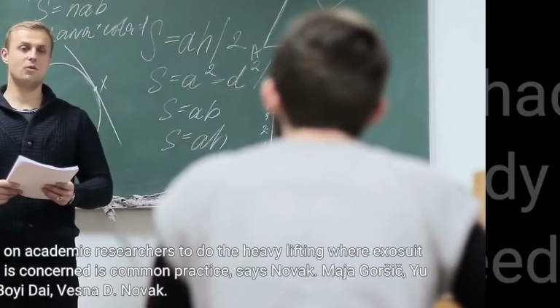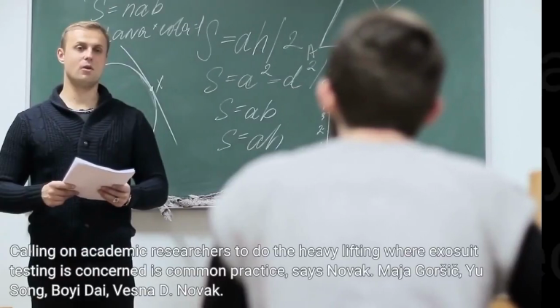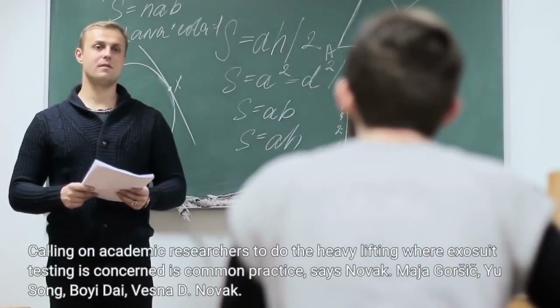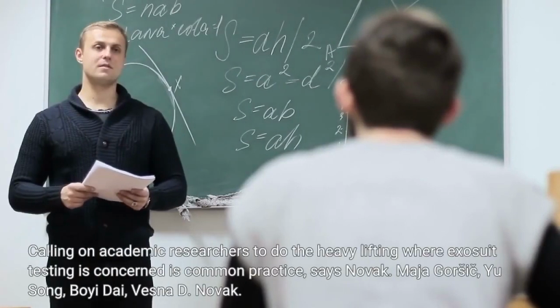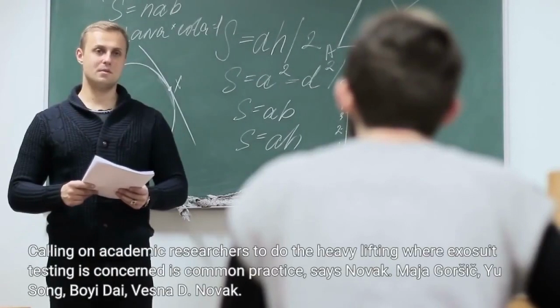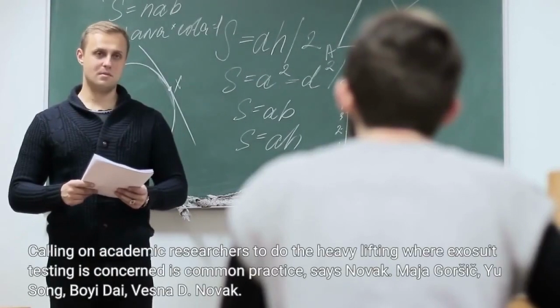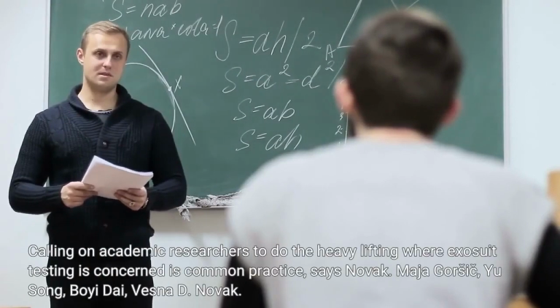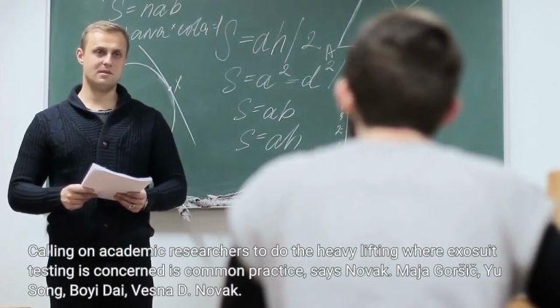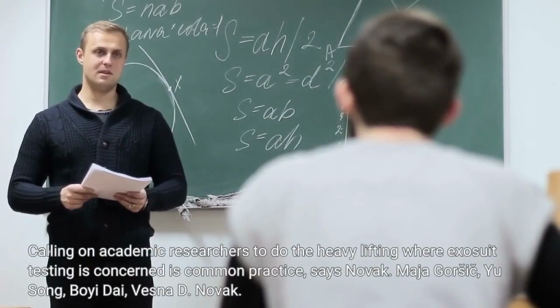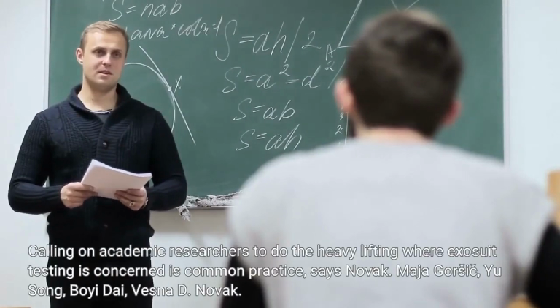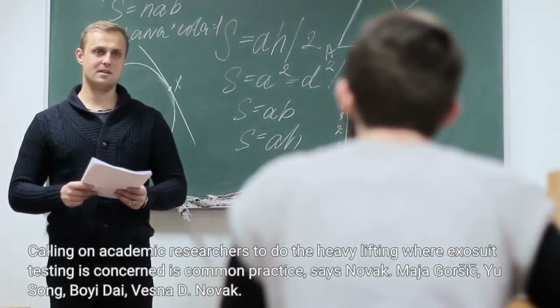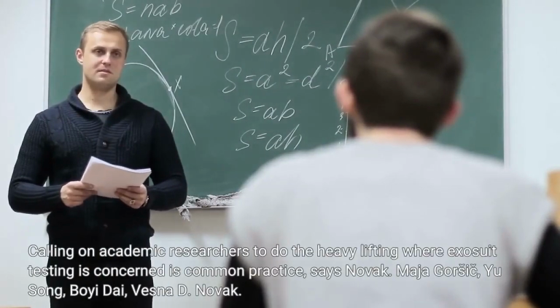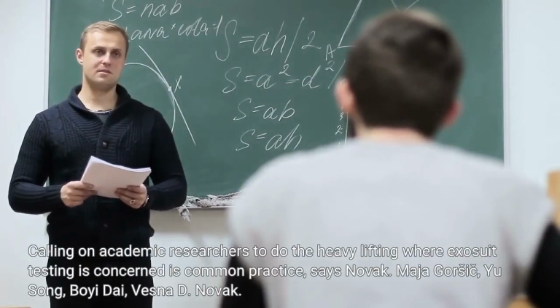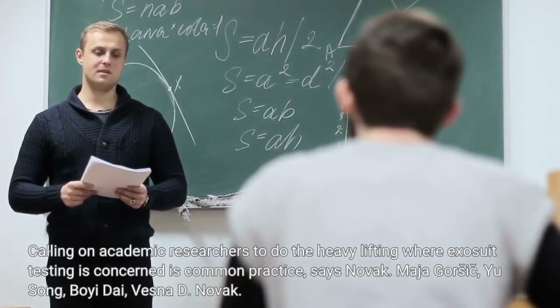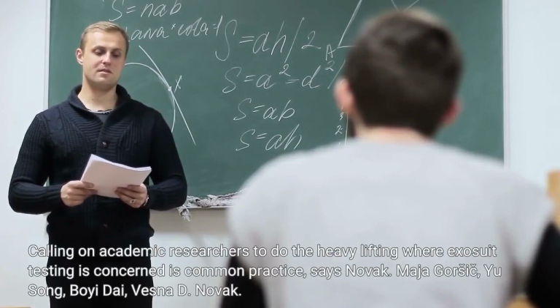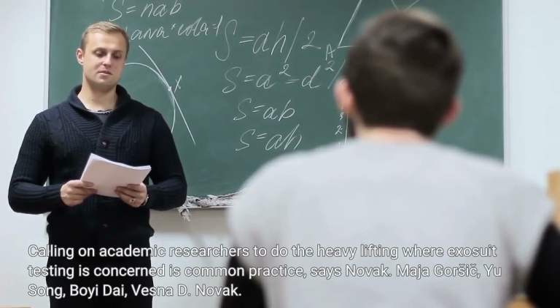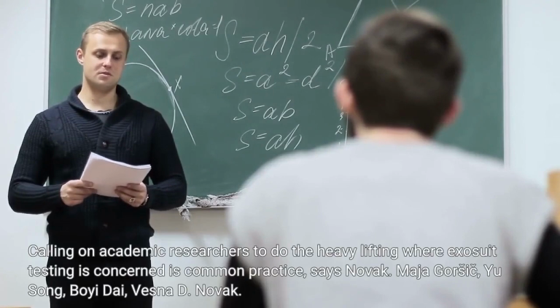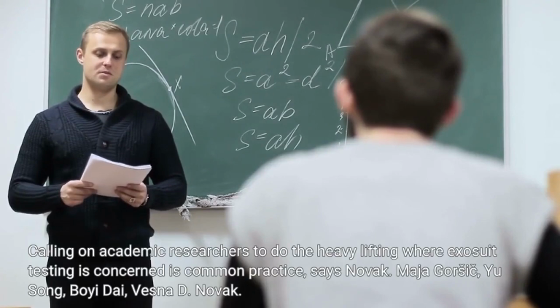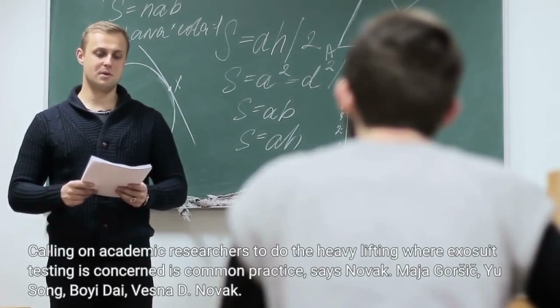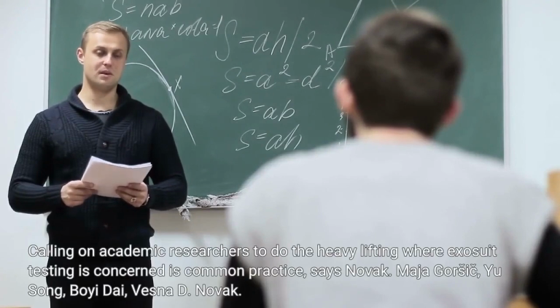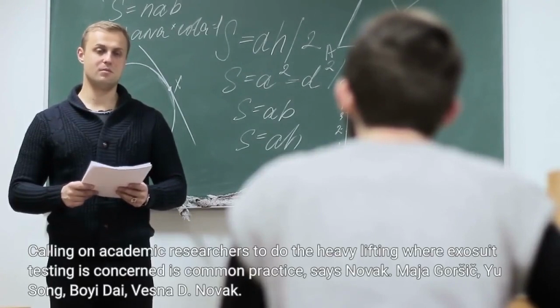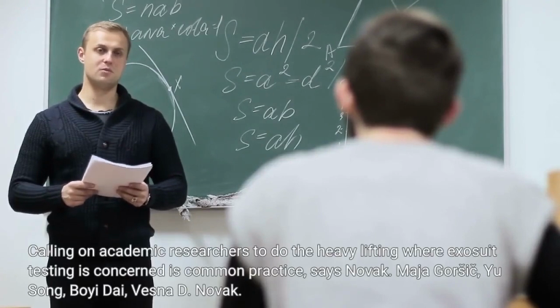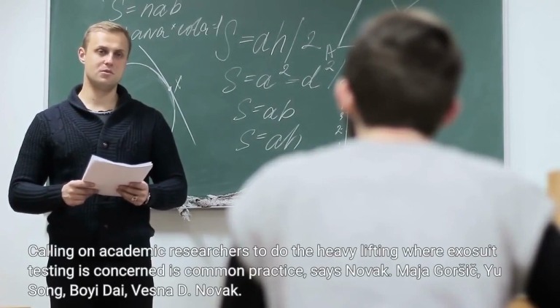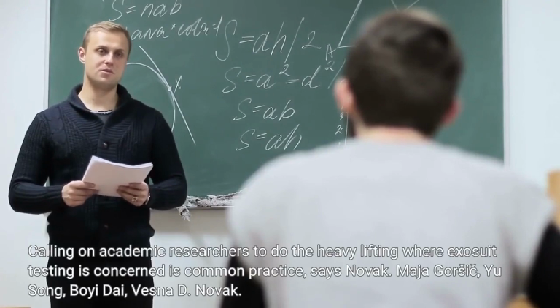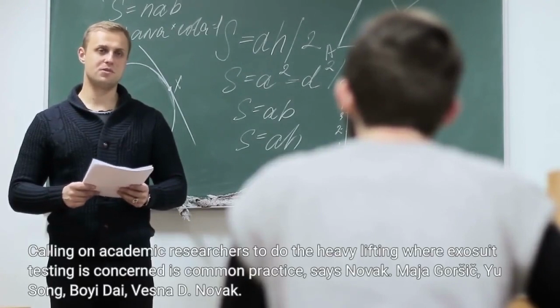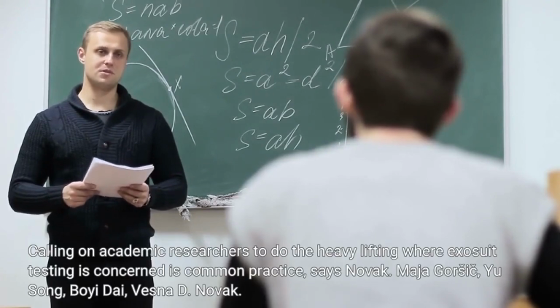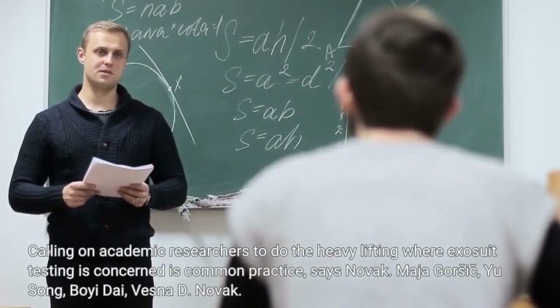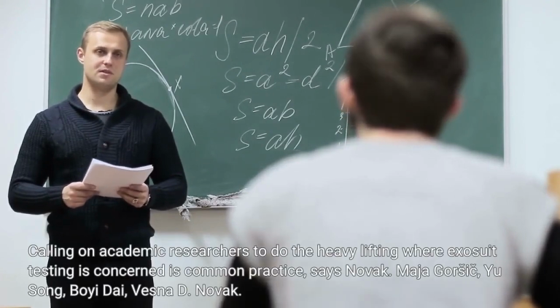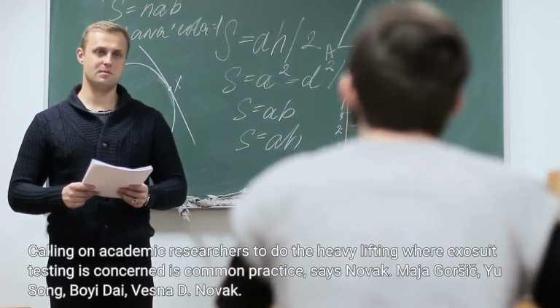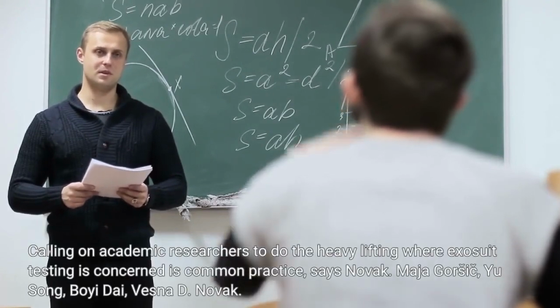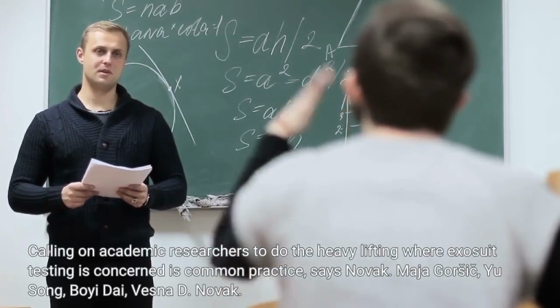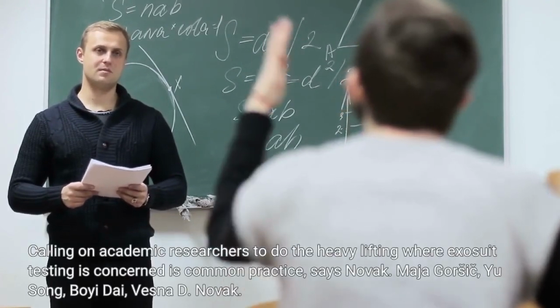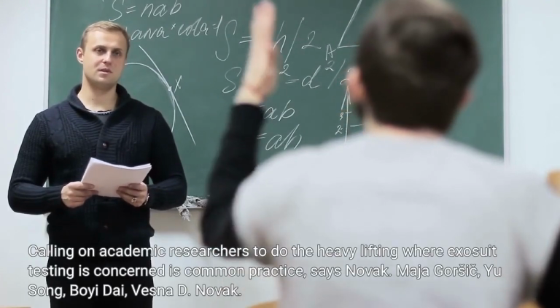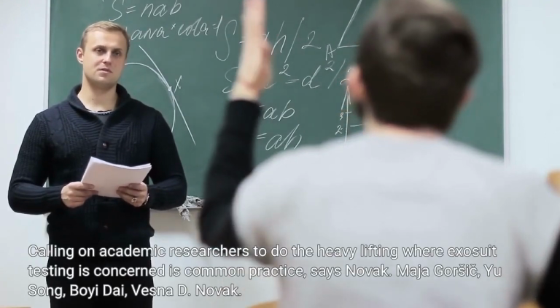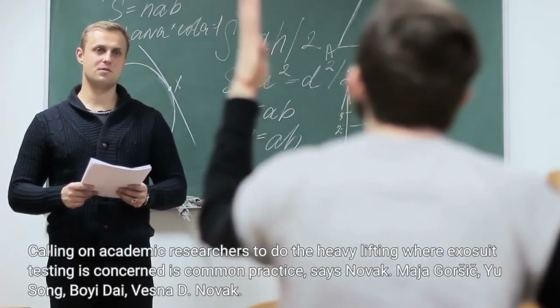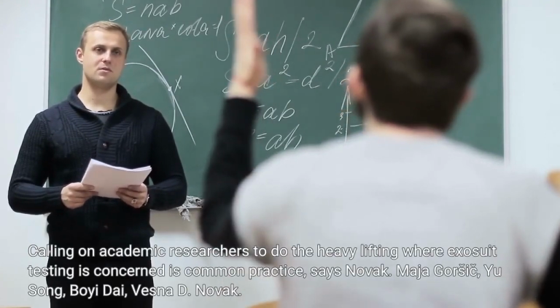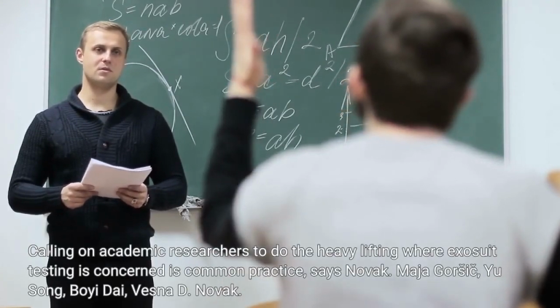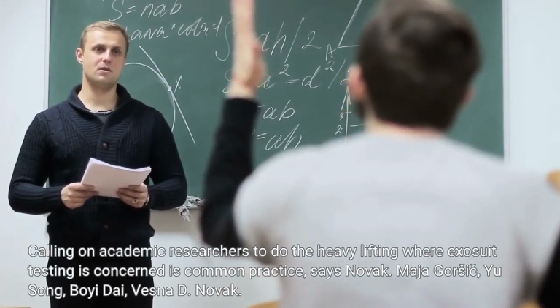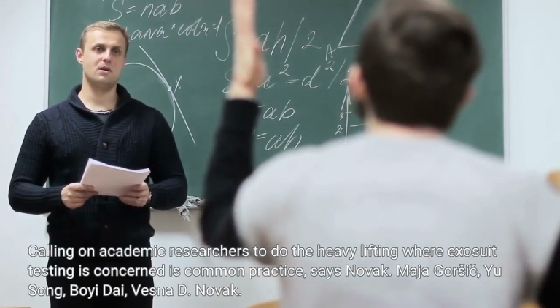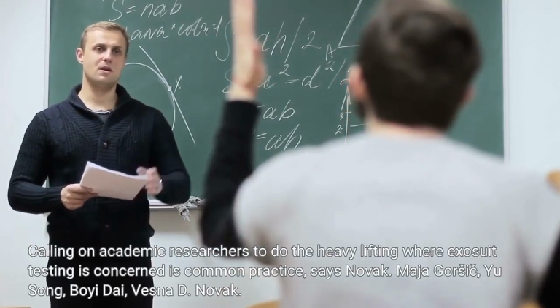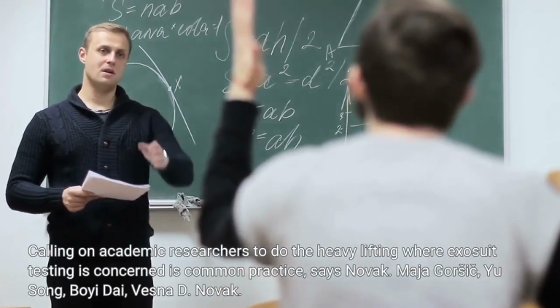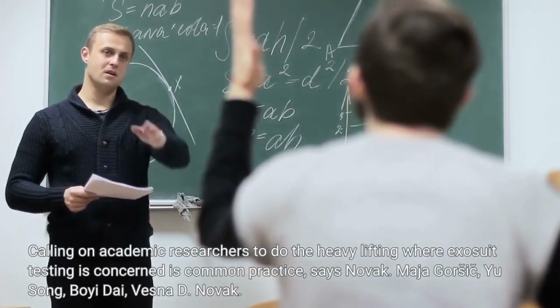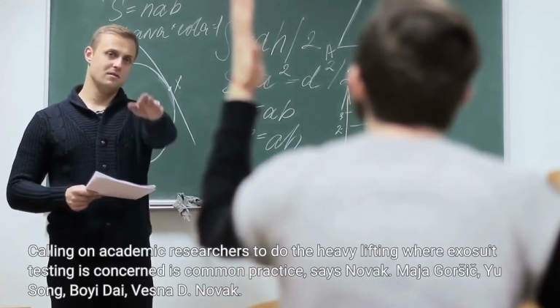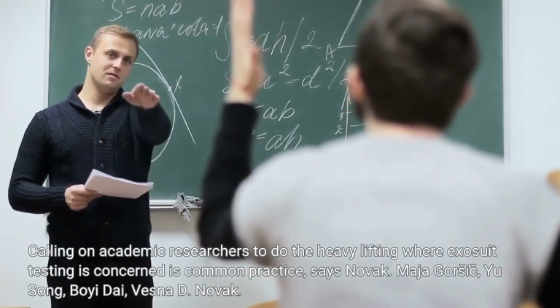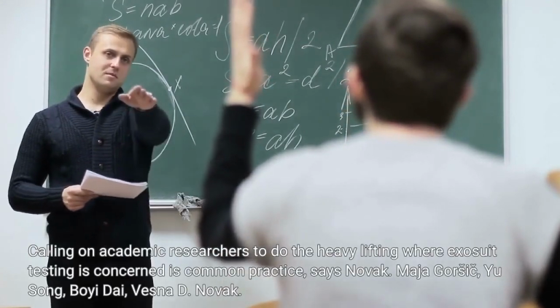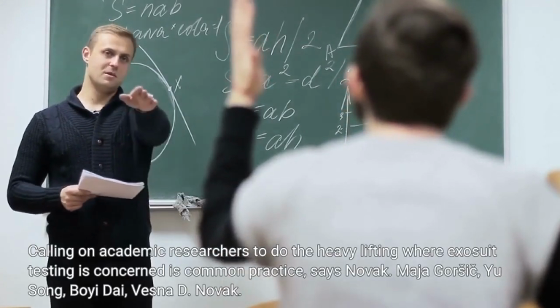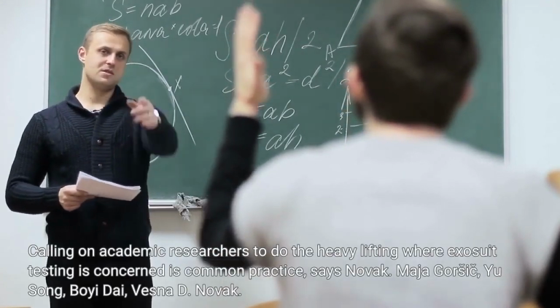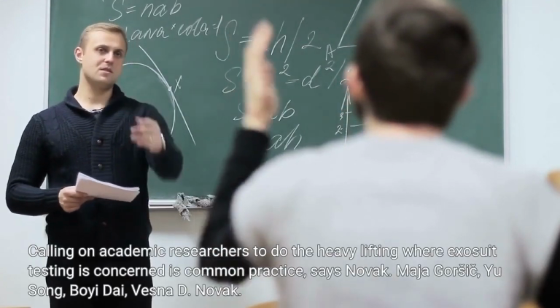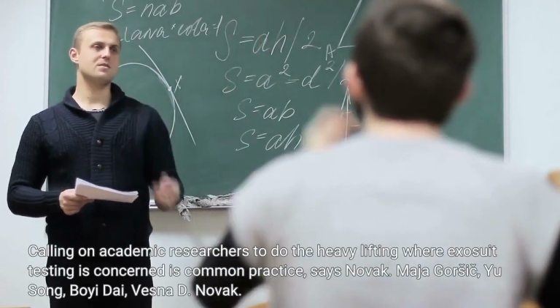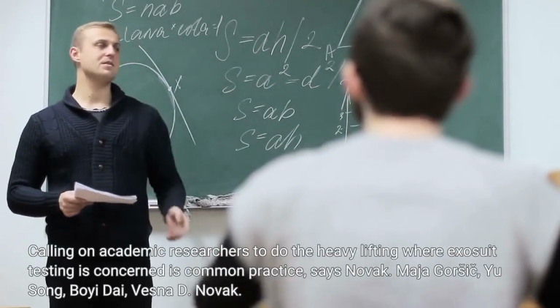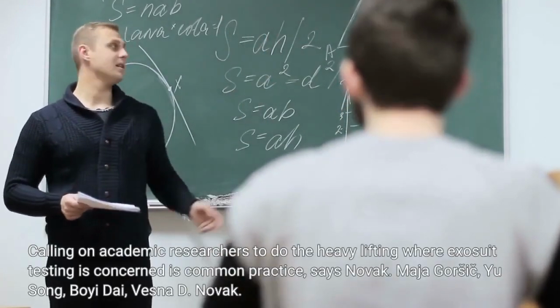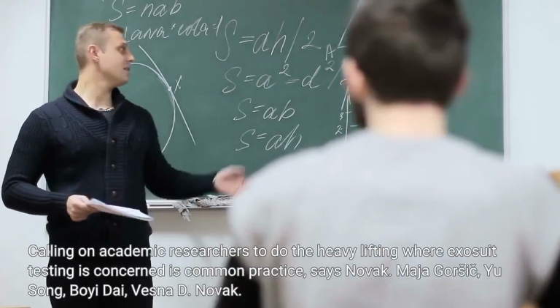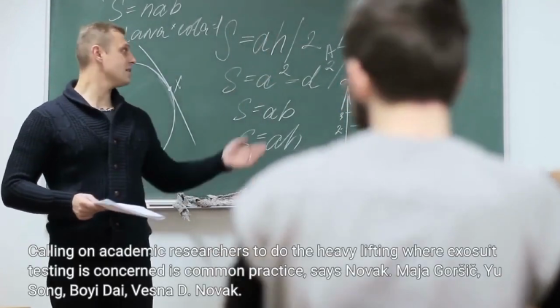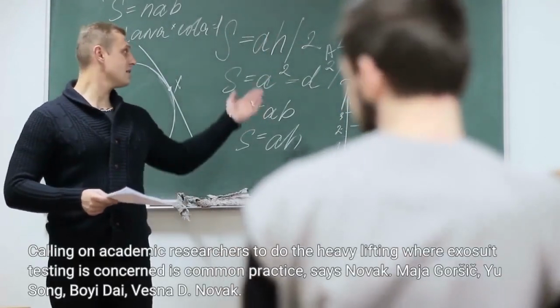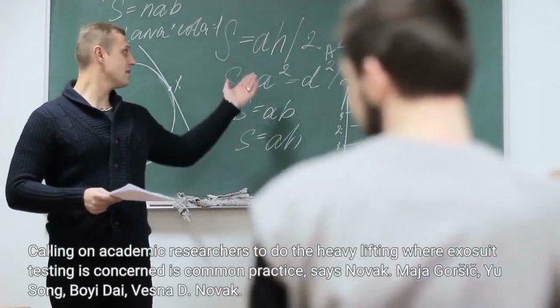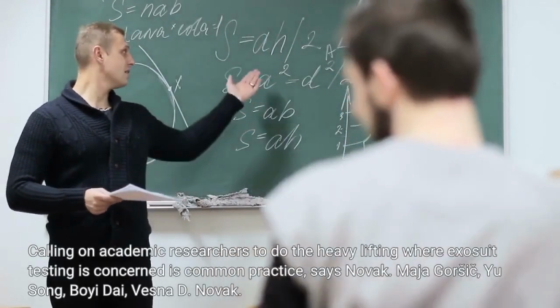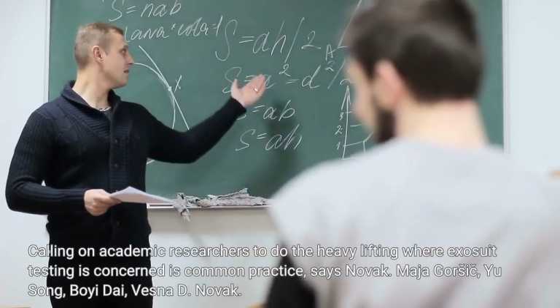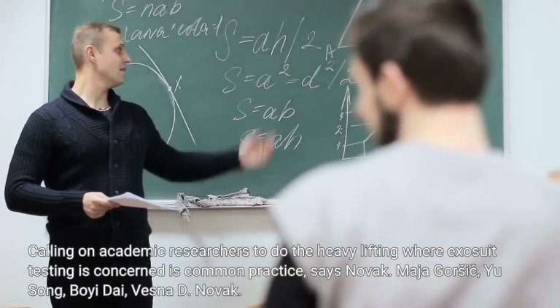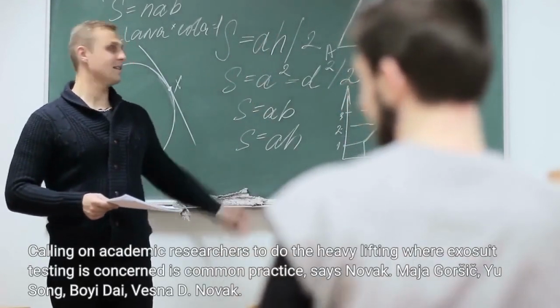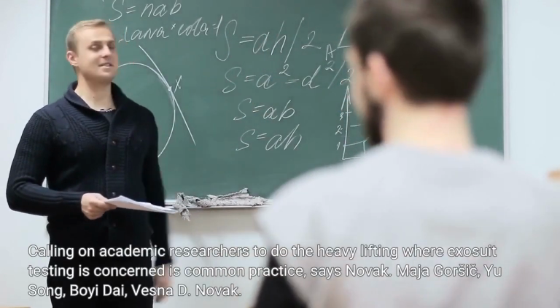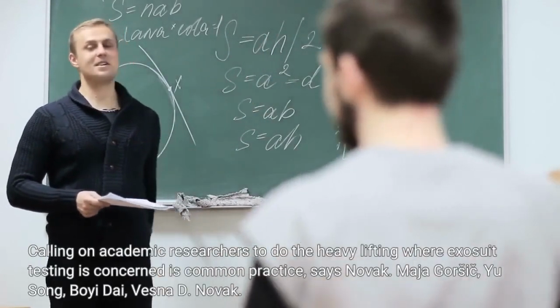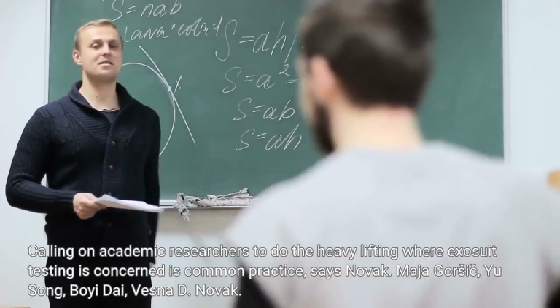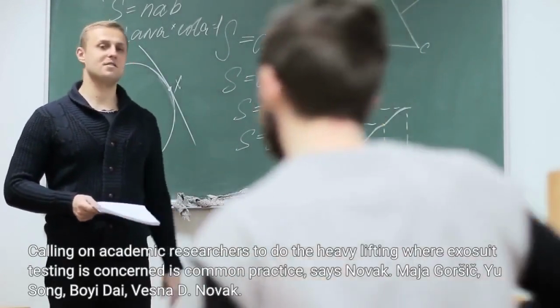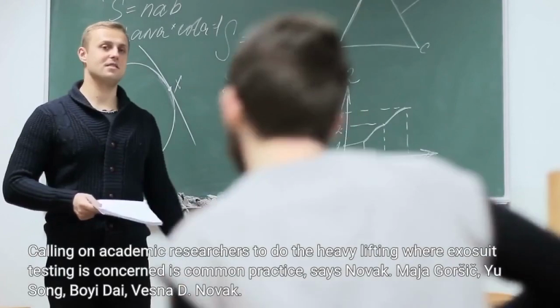Calling on academic researchers to do the heavy lifting where exosuit testing is concerned is common practice, says Novak.